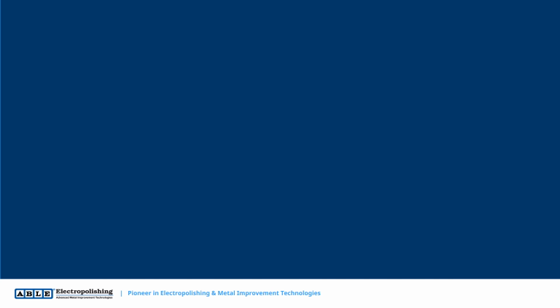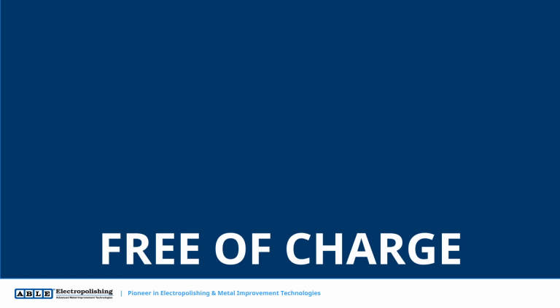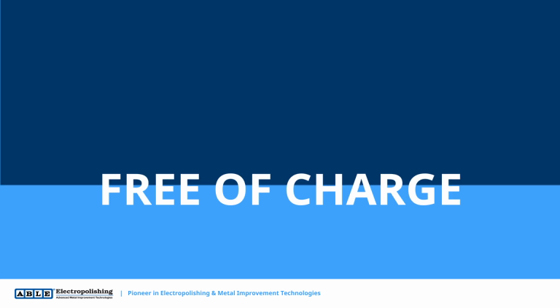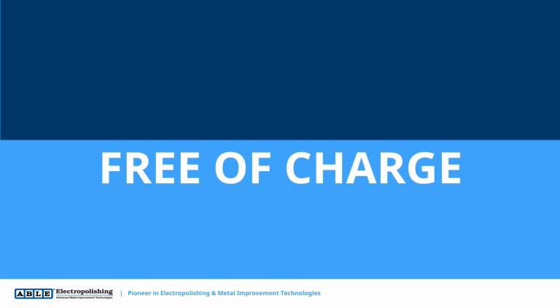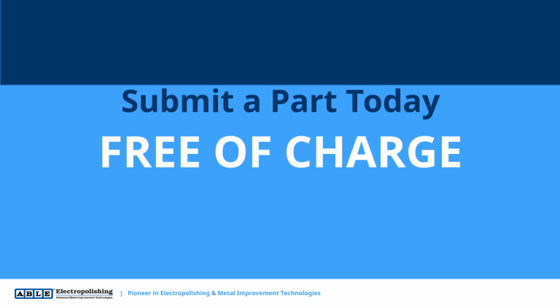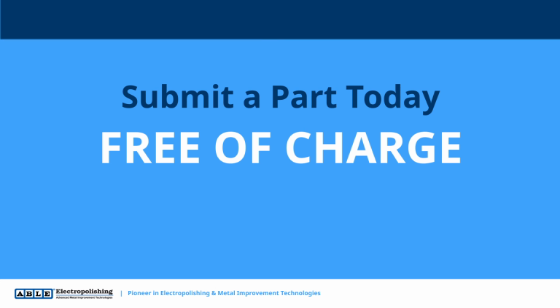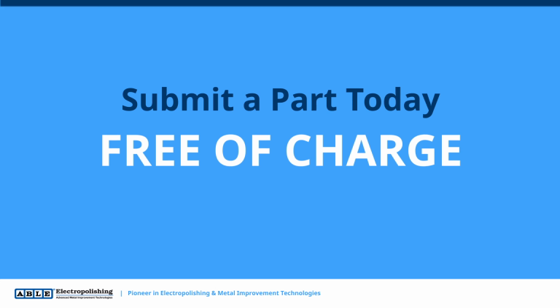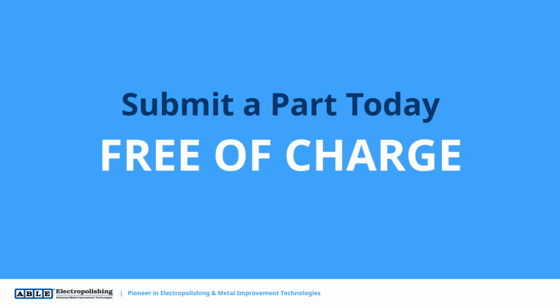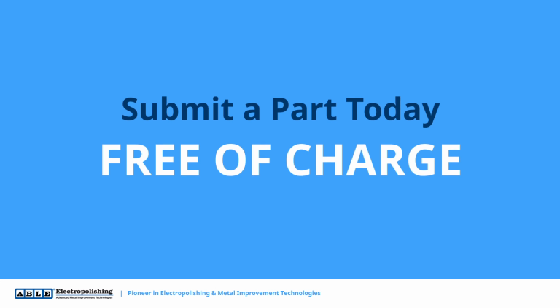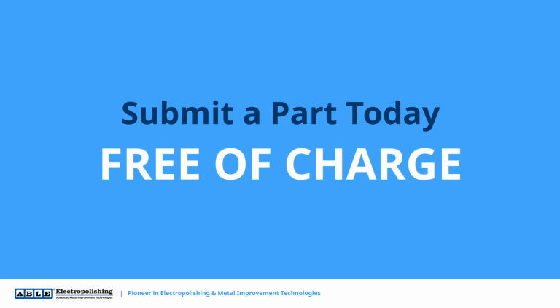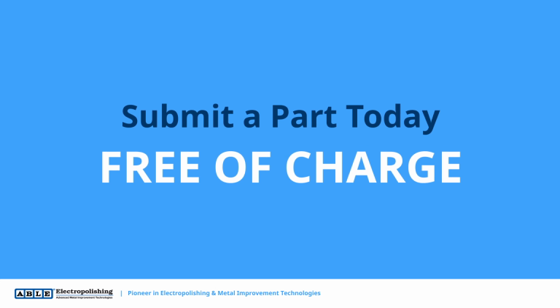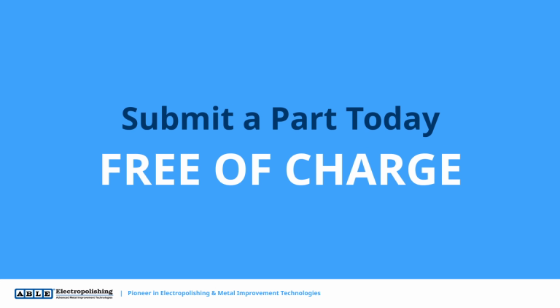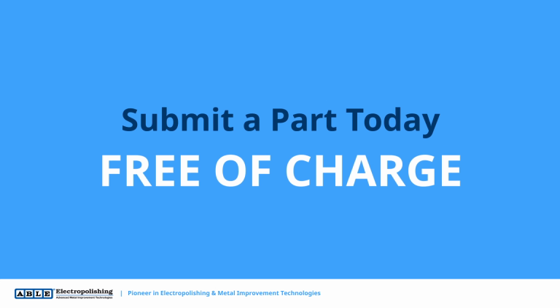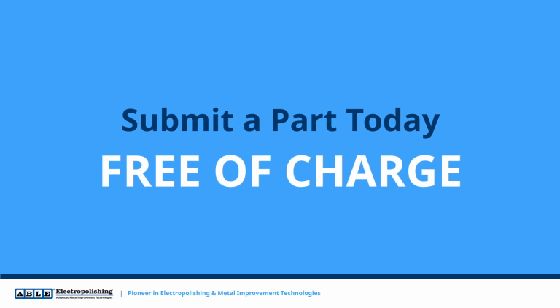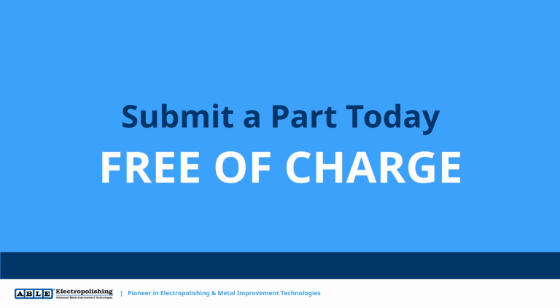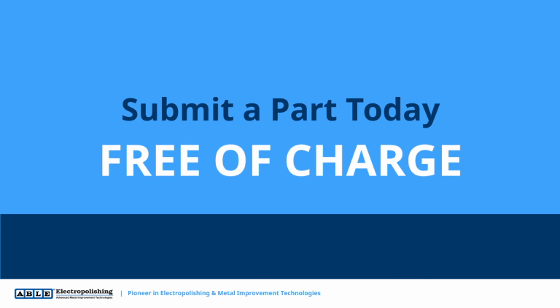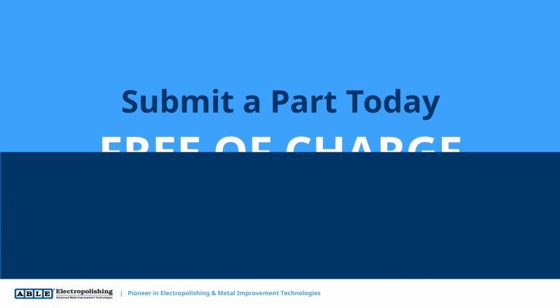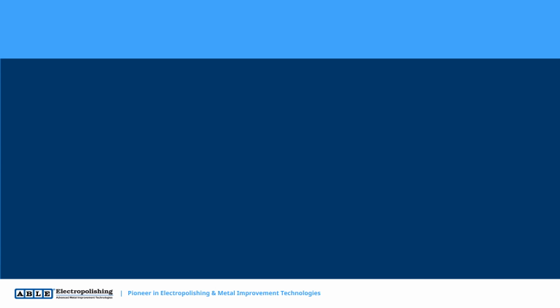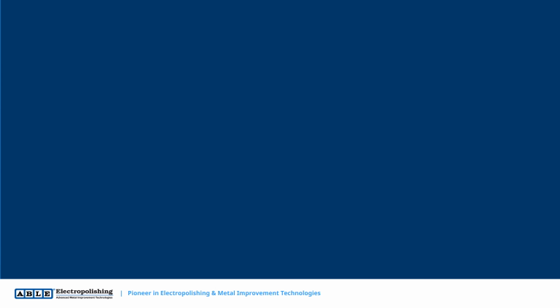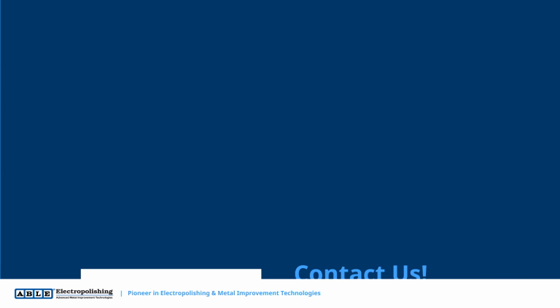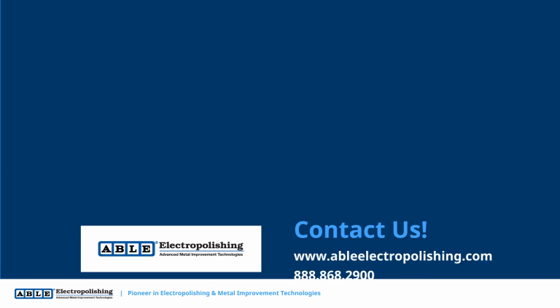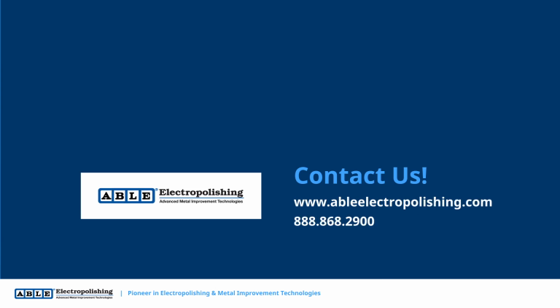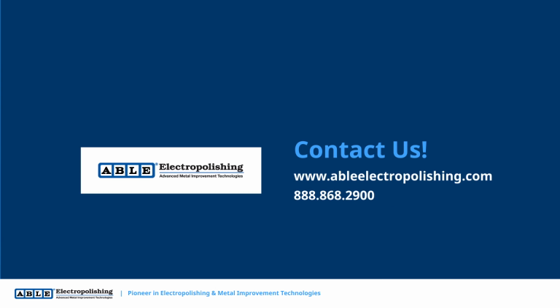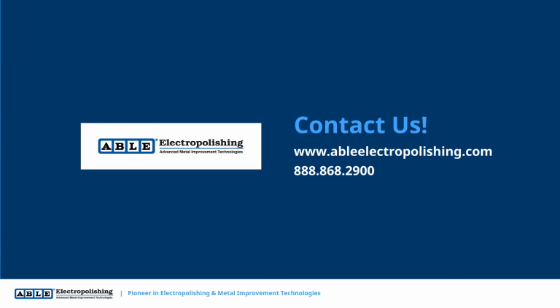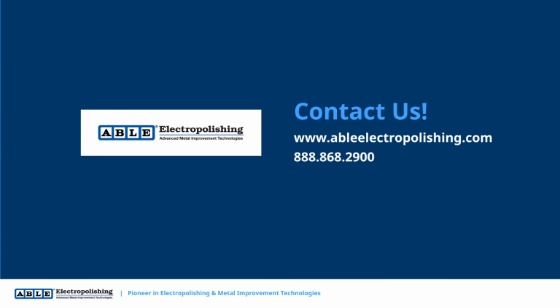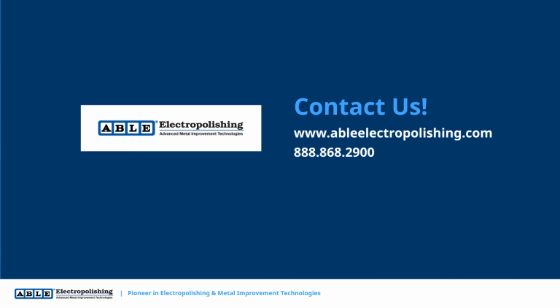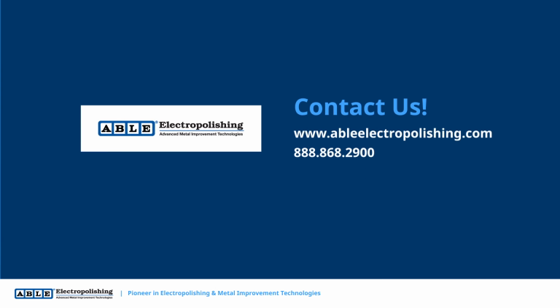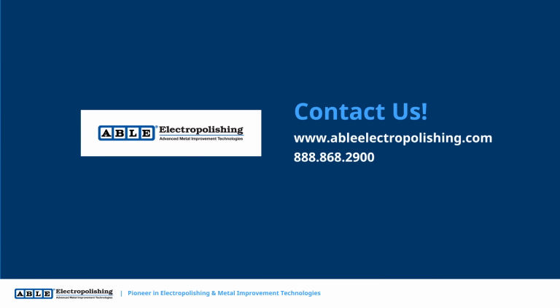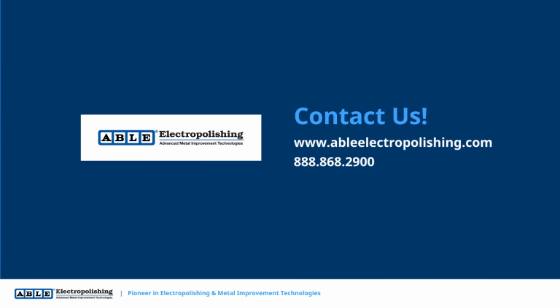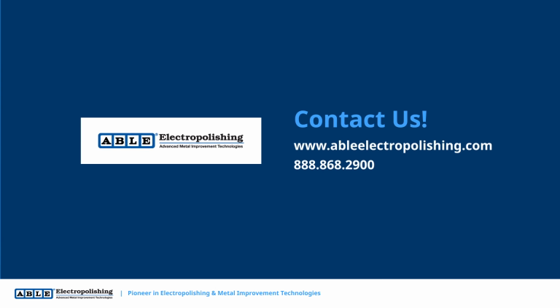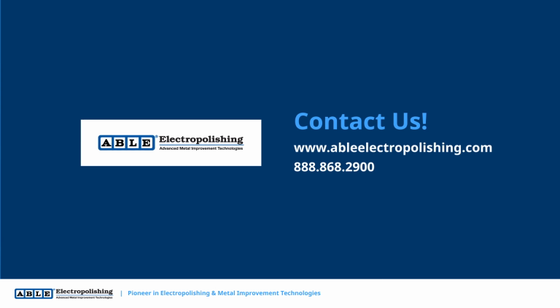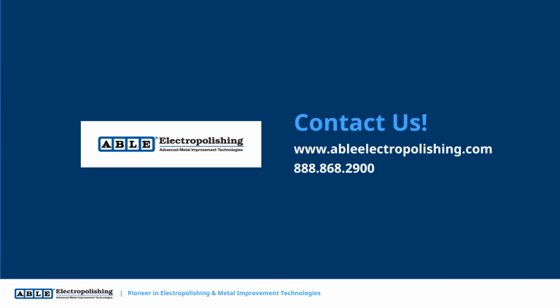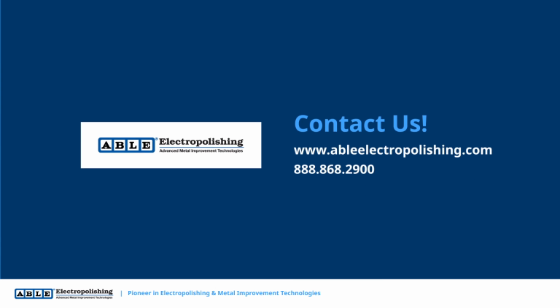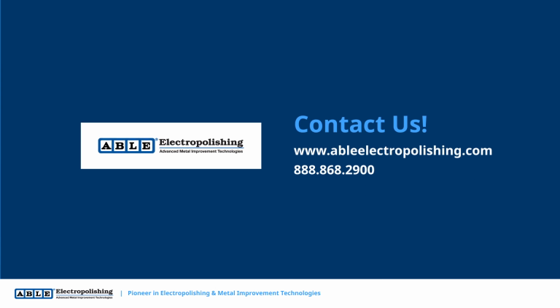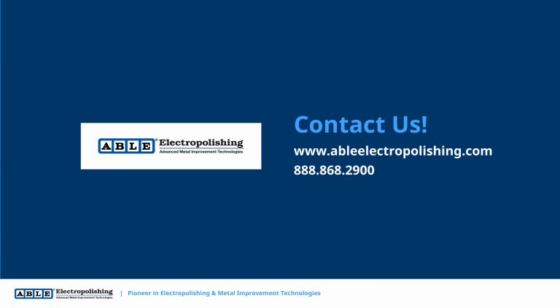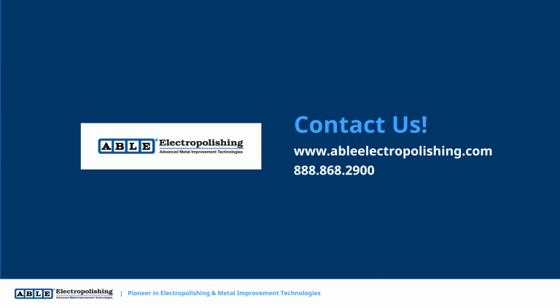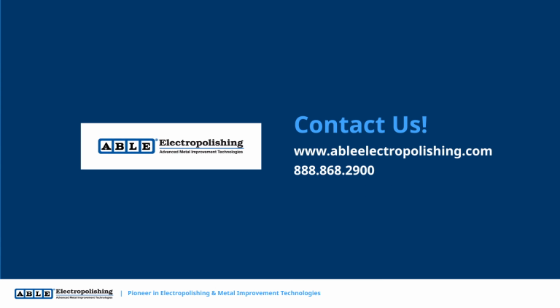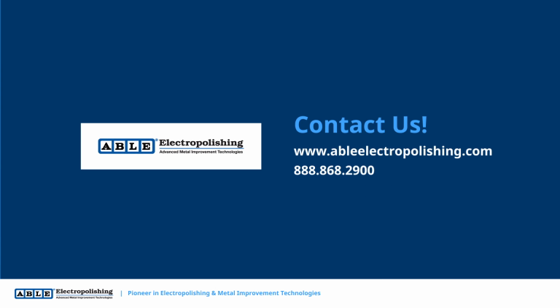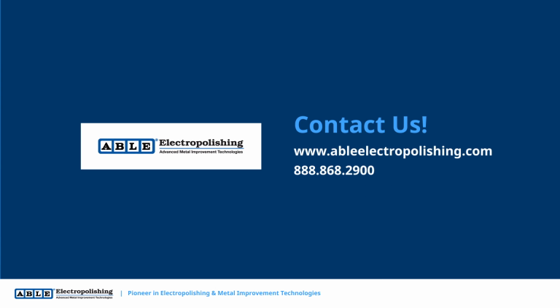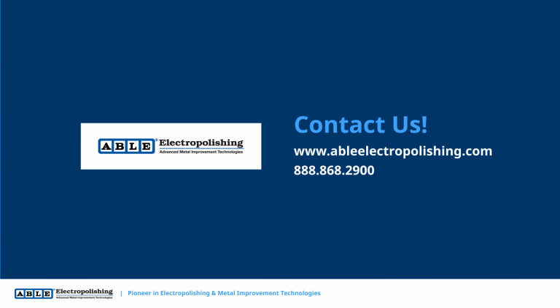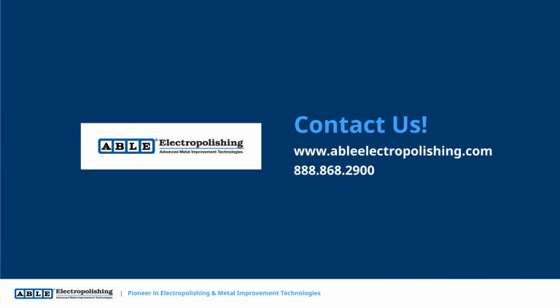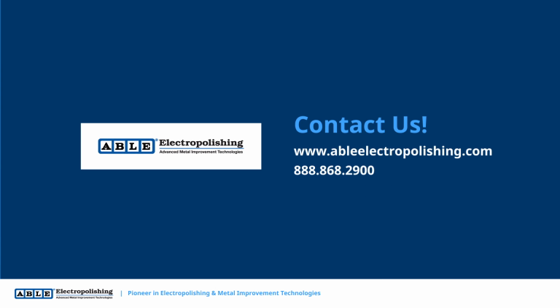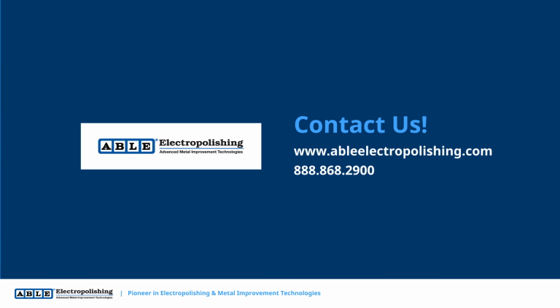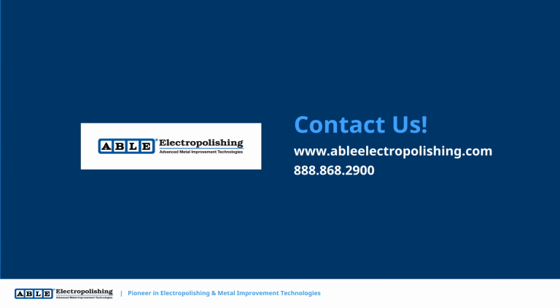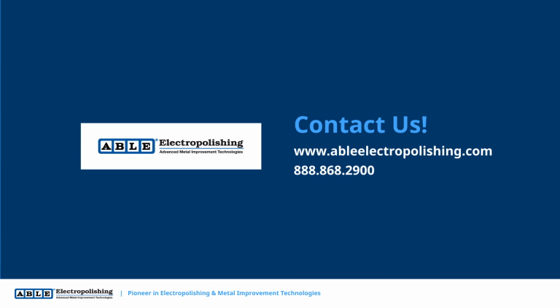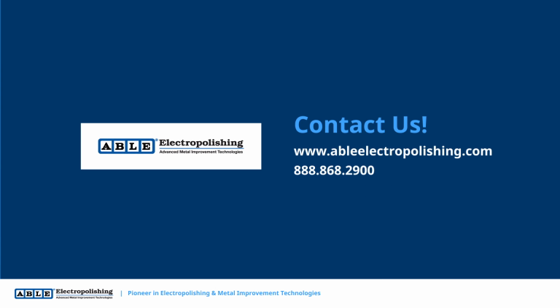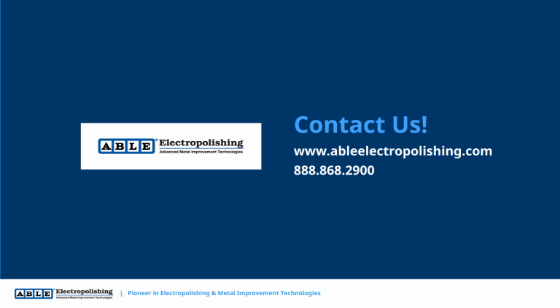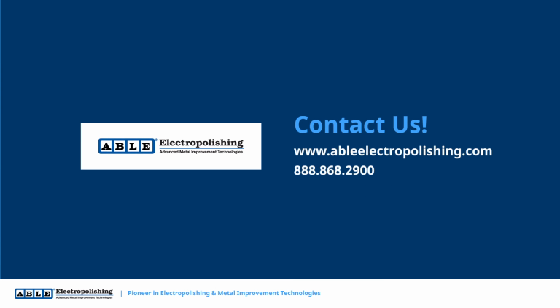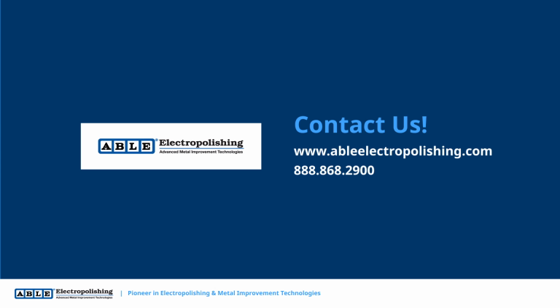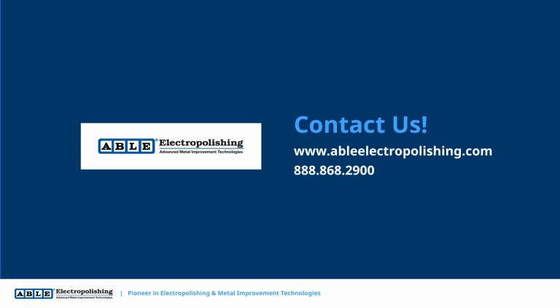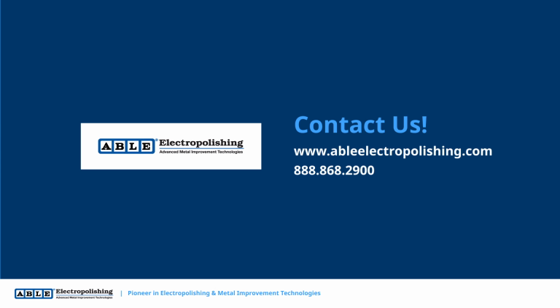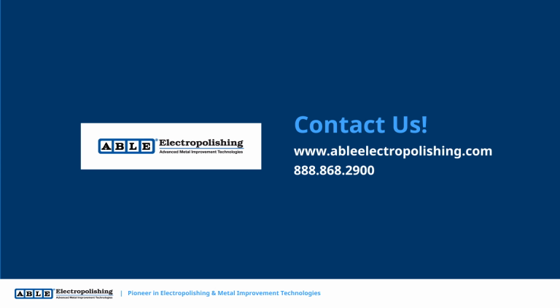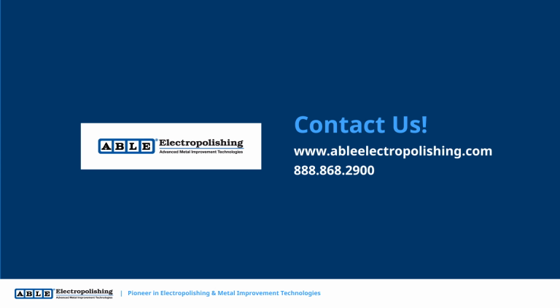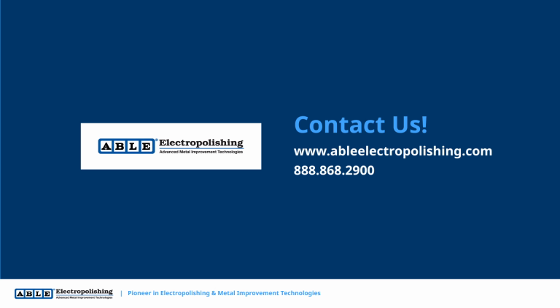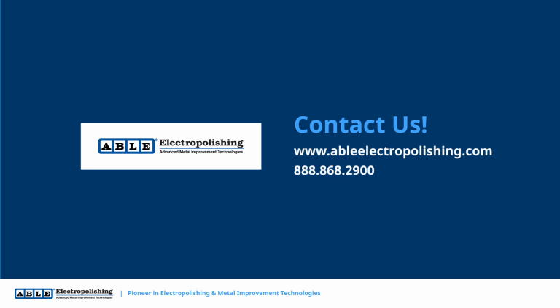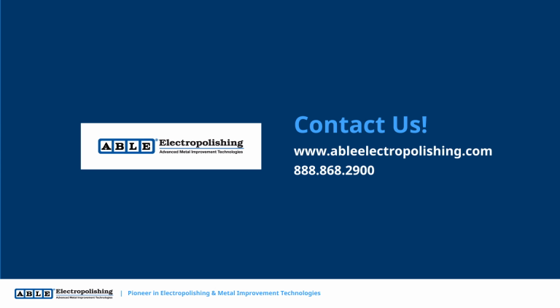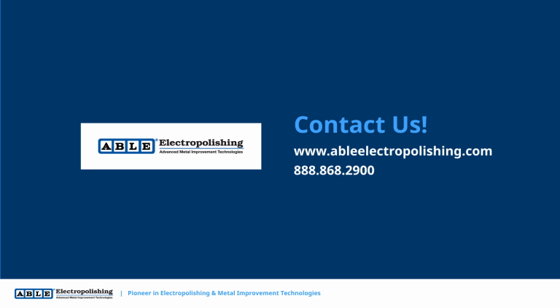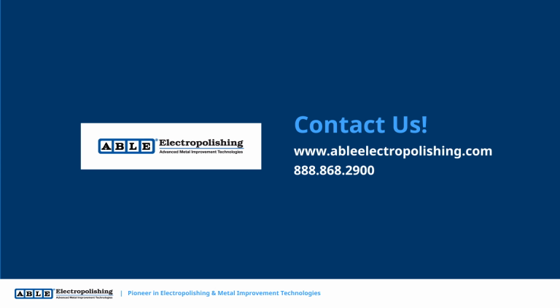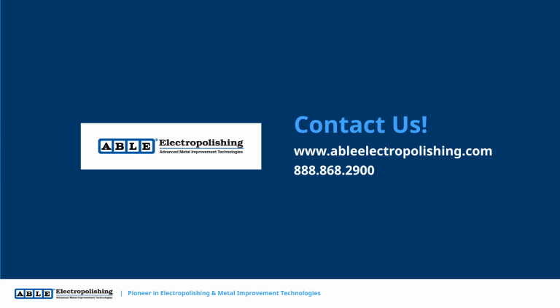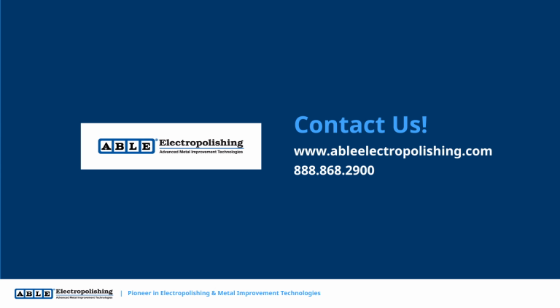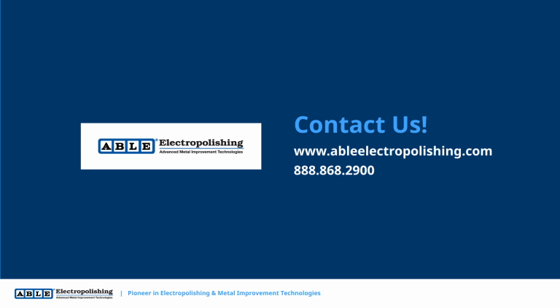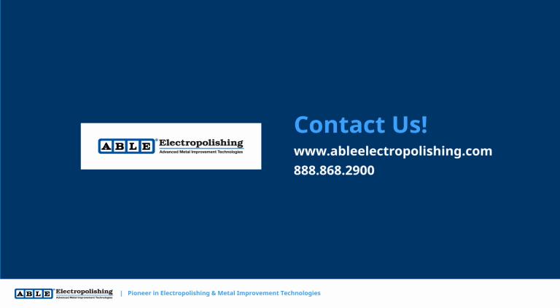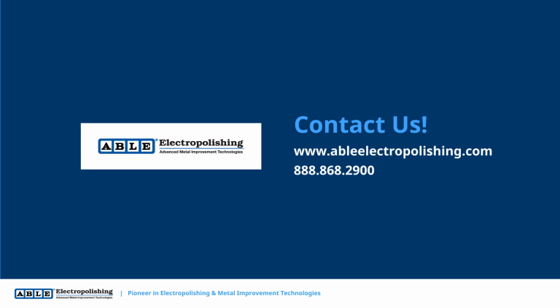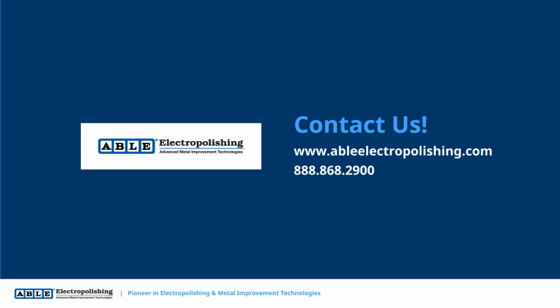Learn more about how electropolishing can improve the microfinish of your components by visiting our website today to submit a part to be processed for free.